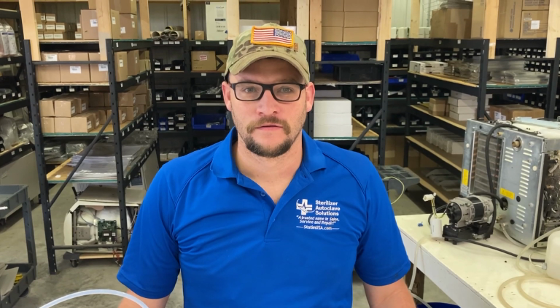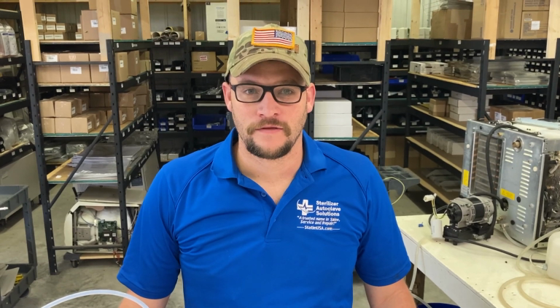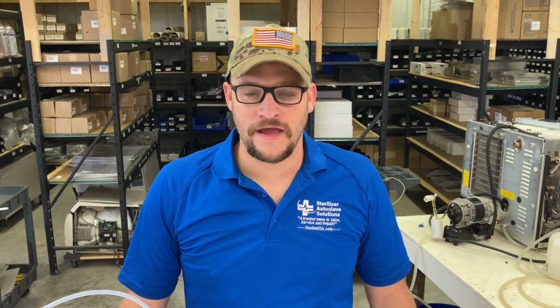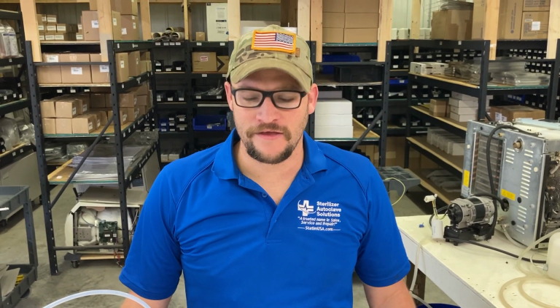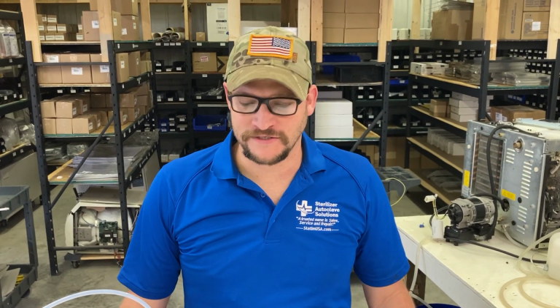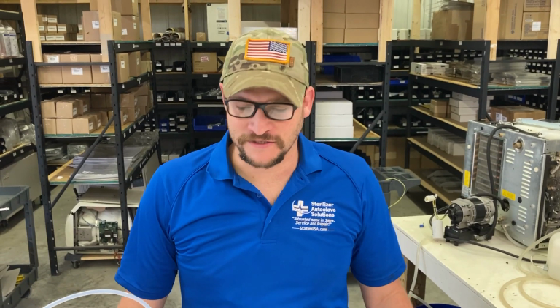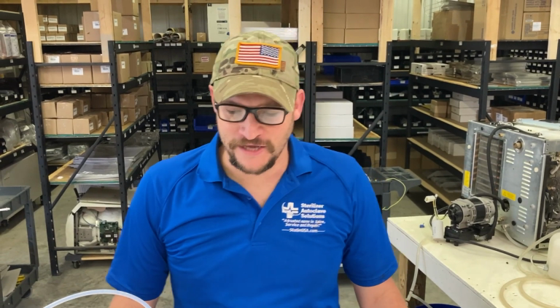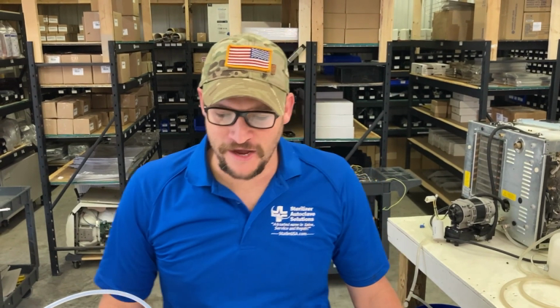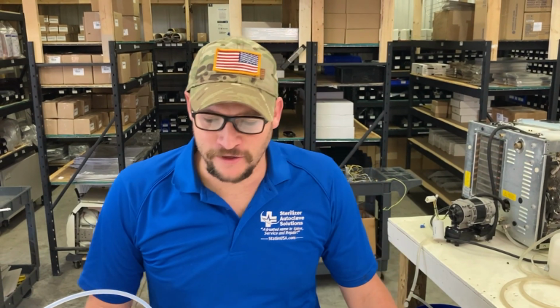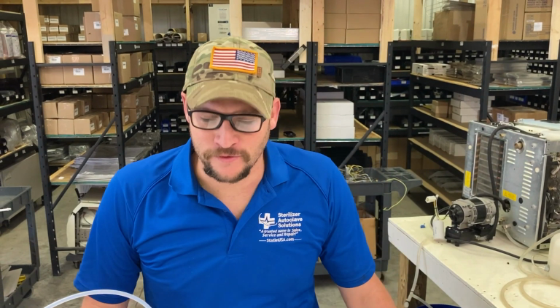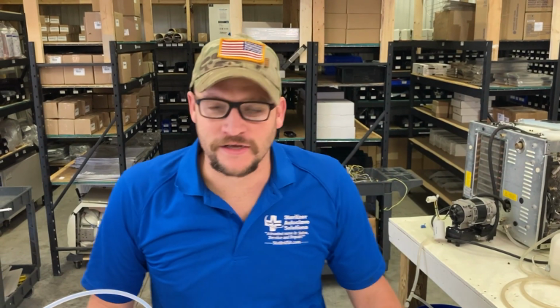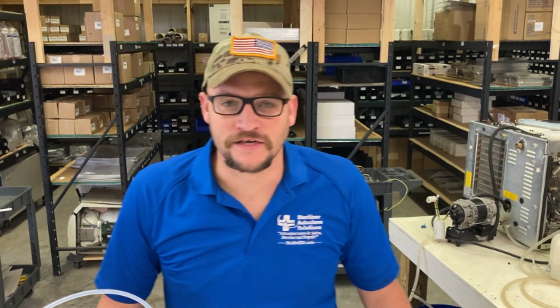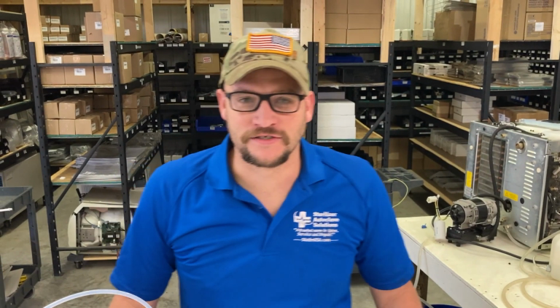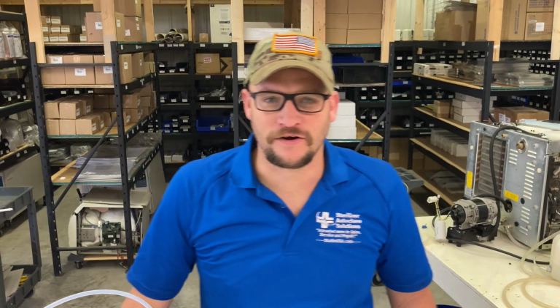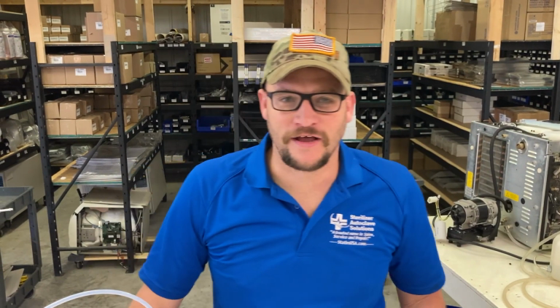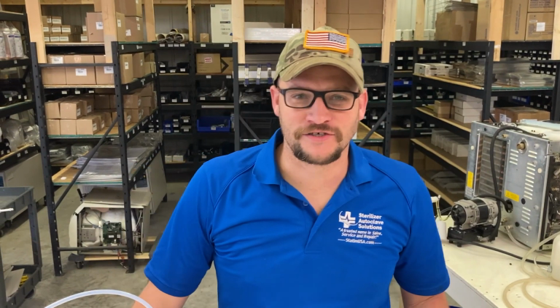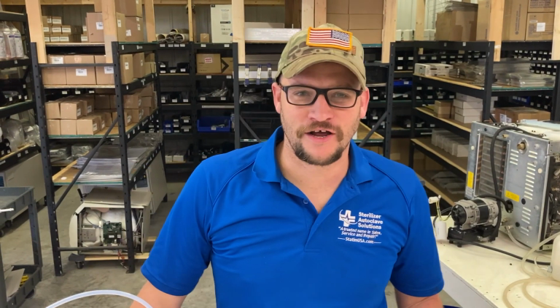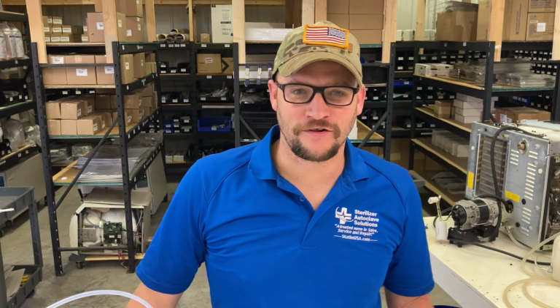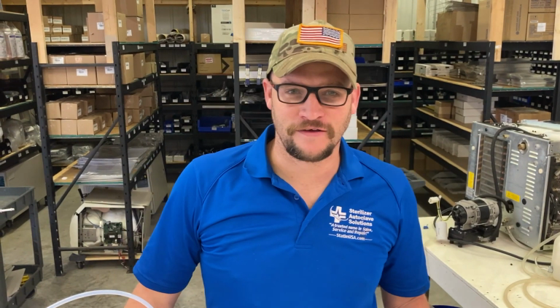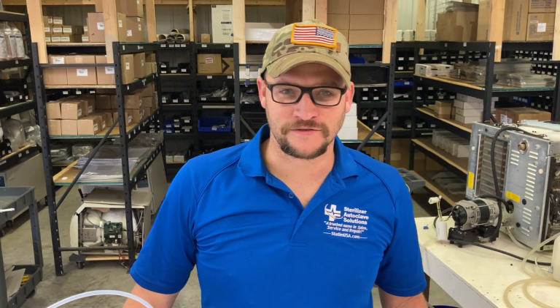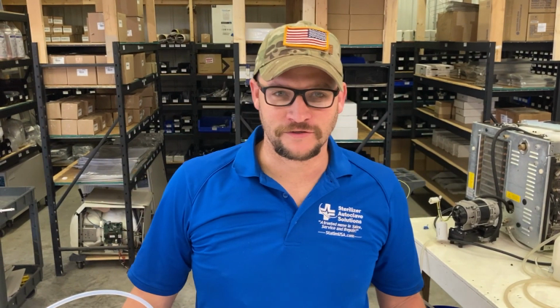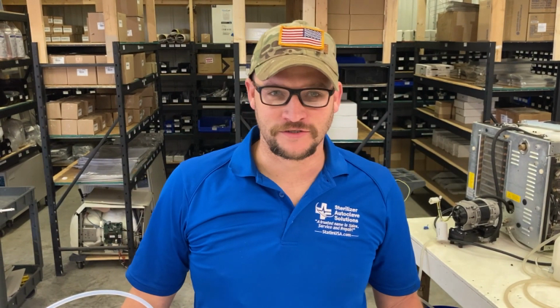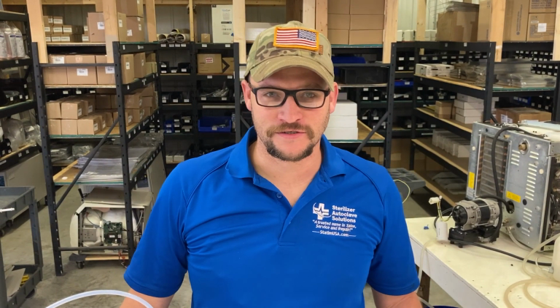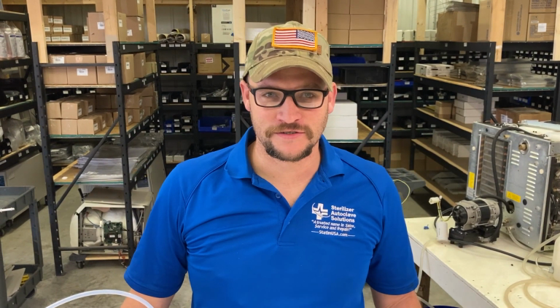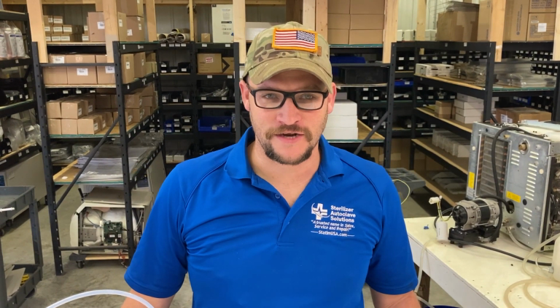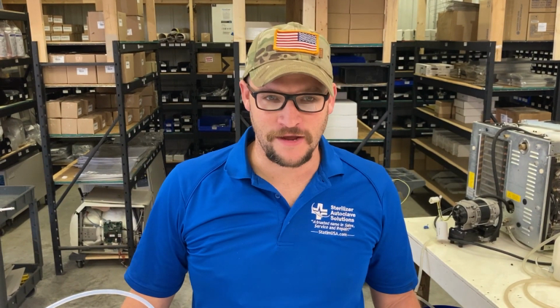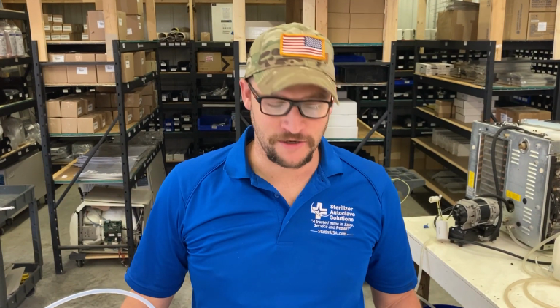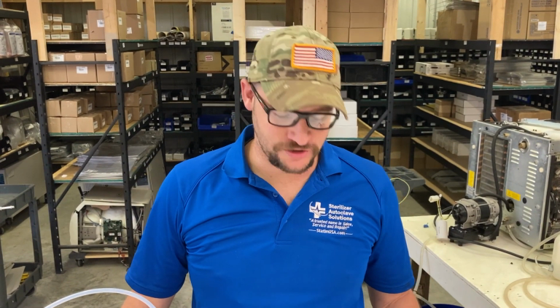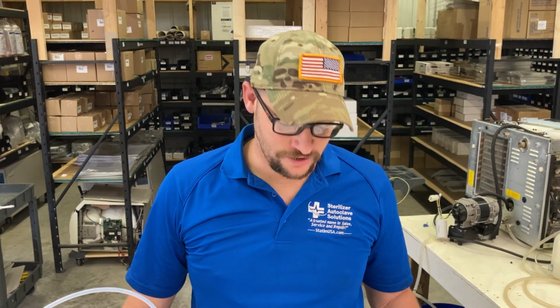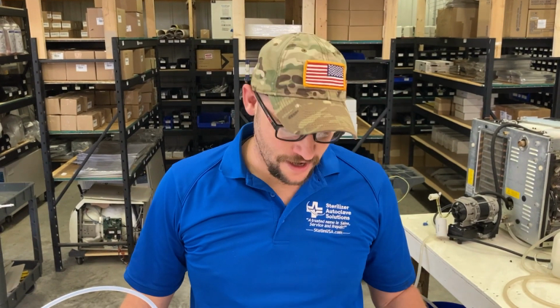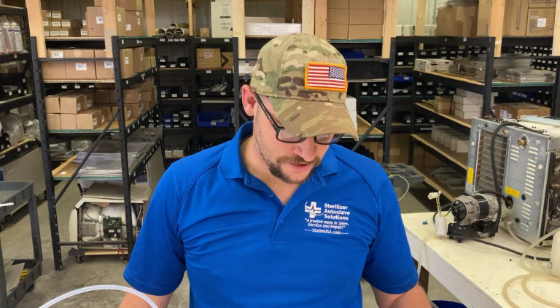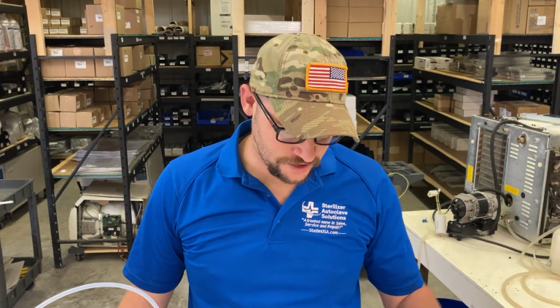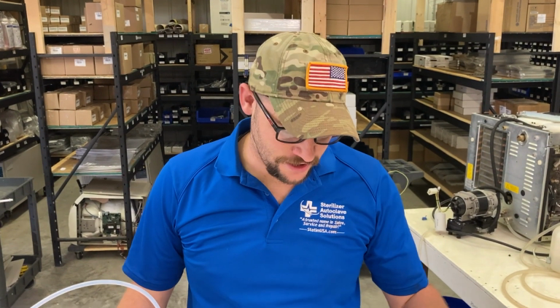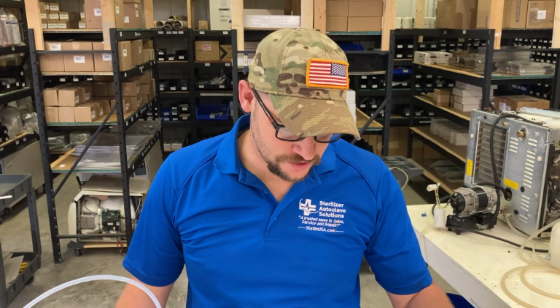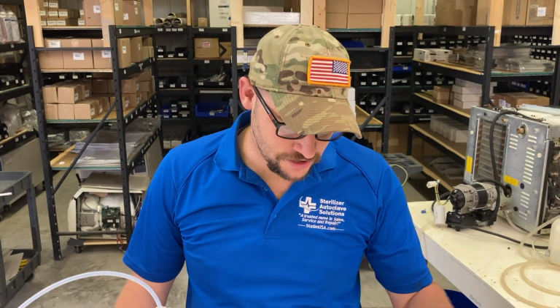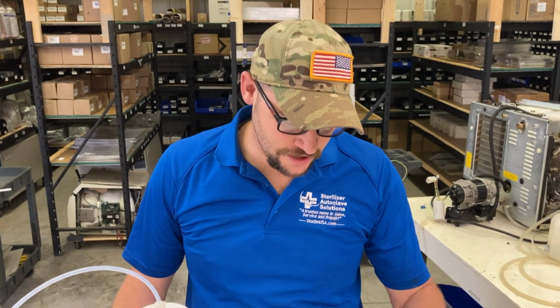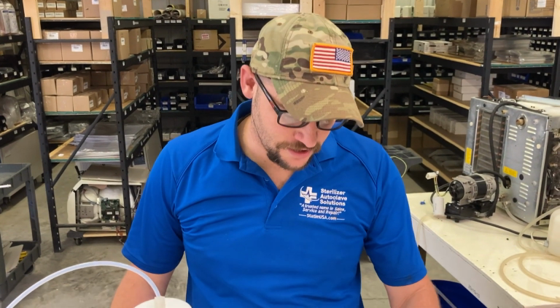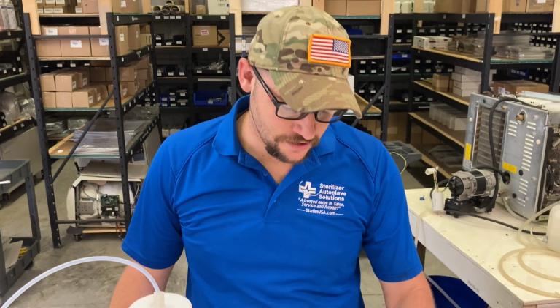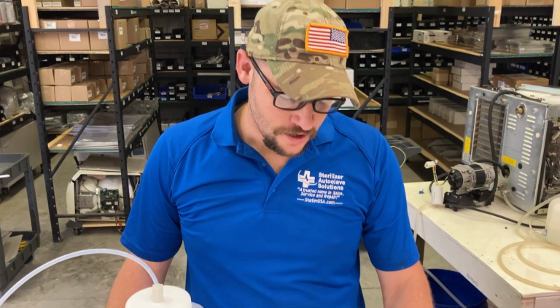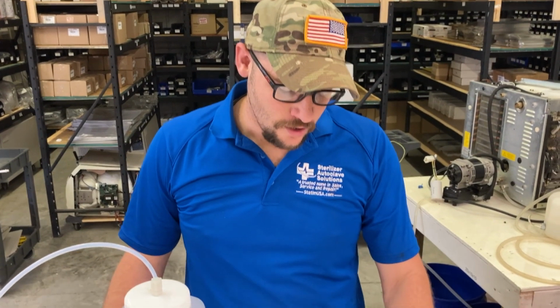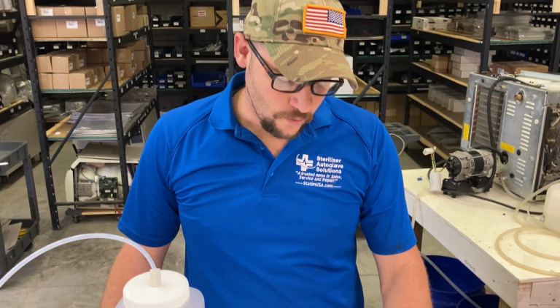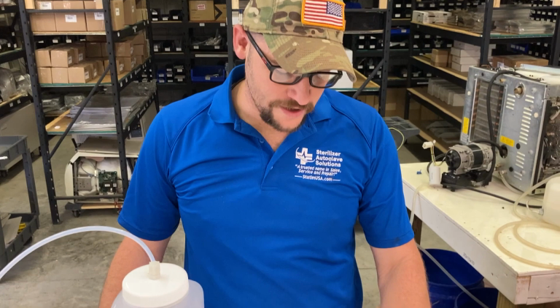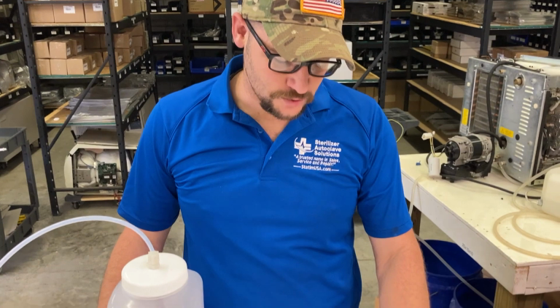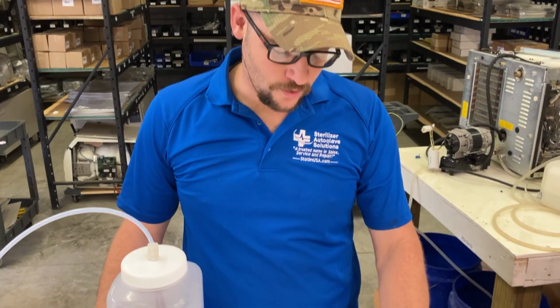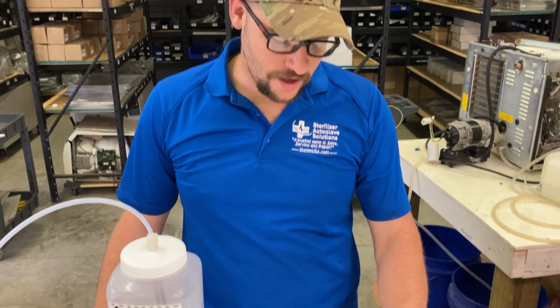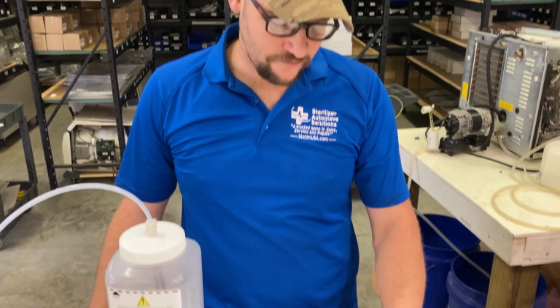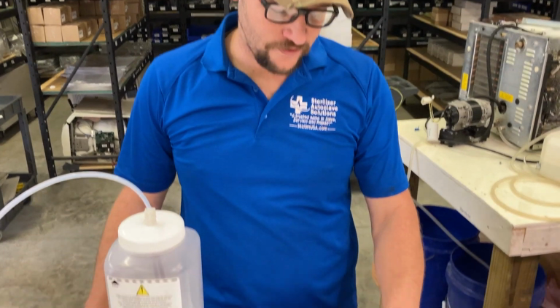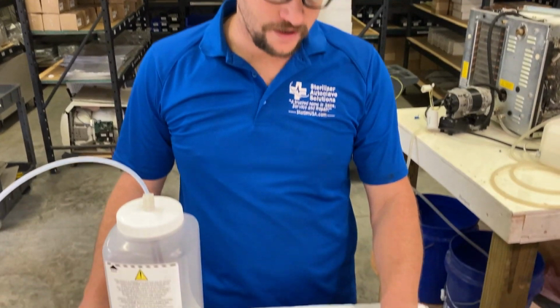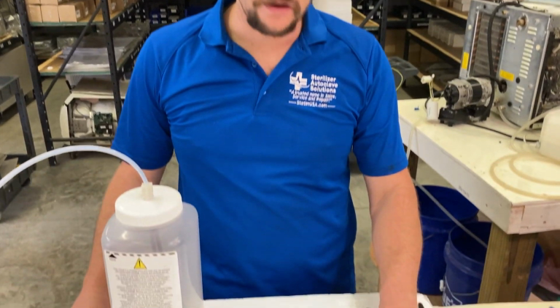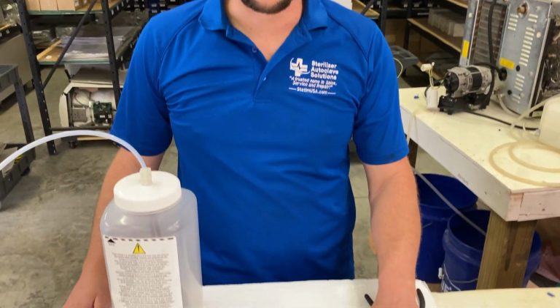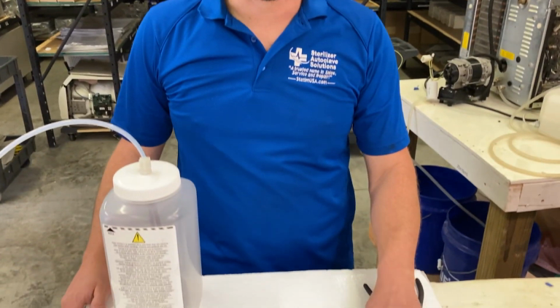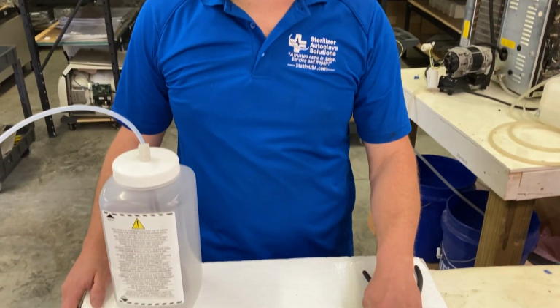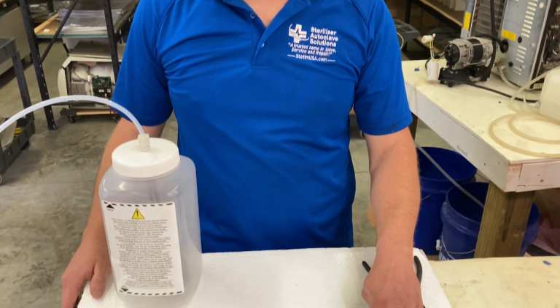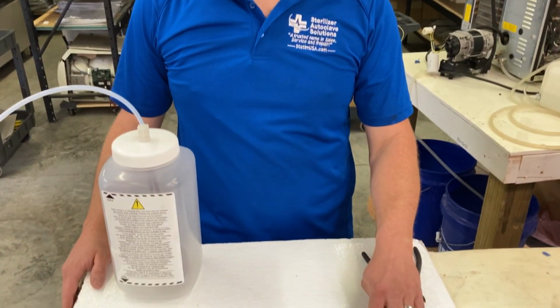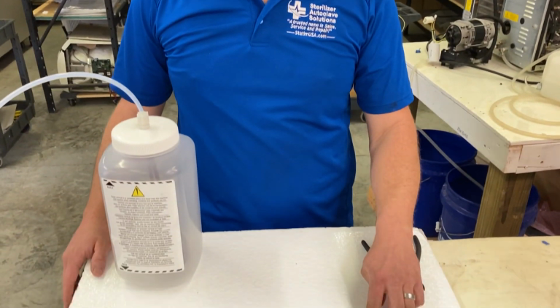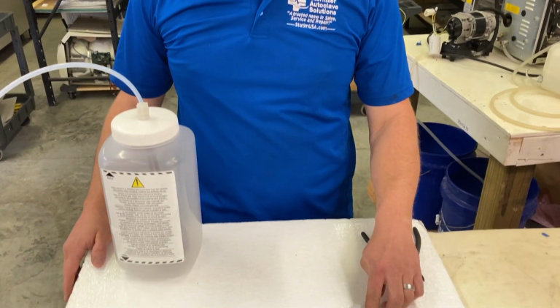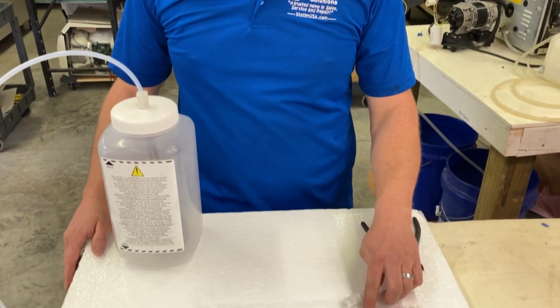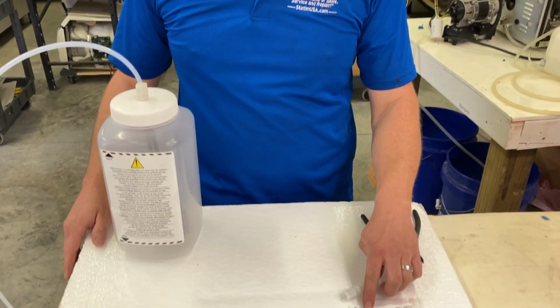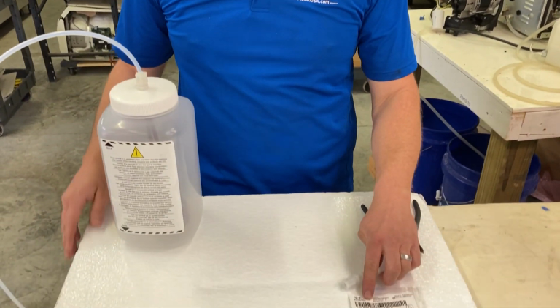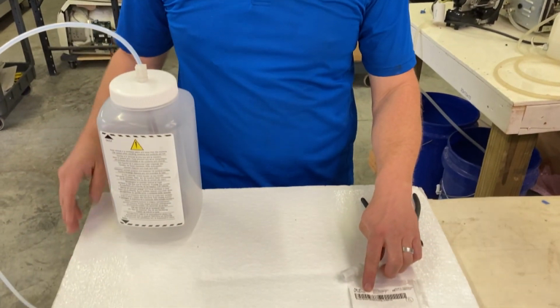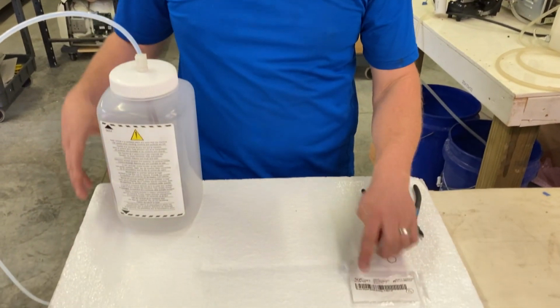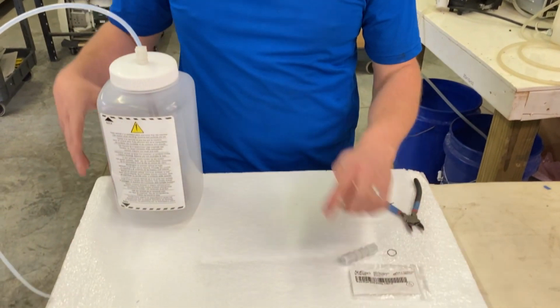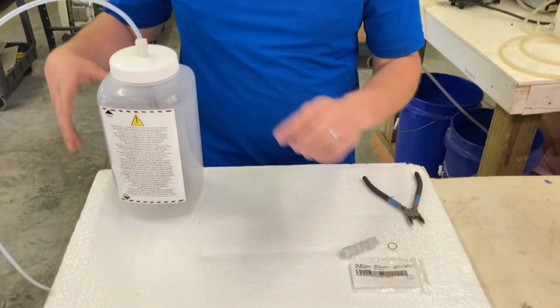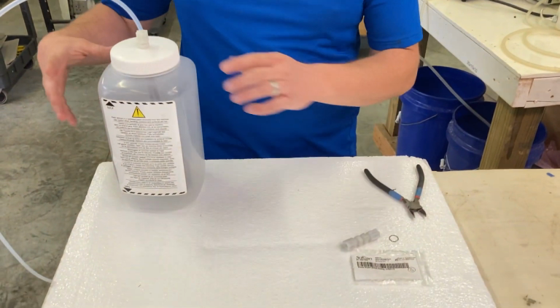Hey, this is Stanley with Sterilizer Autoclave Solutions. Today I'm going to show you how to change the wastewater fitting on Cycan products.